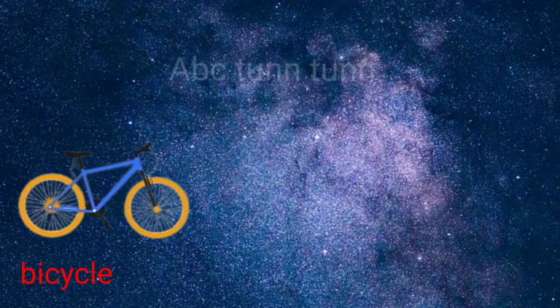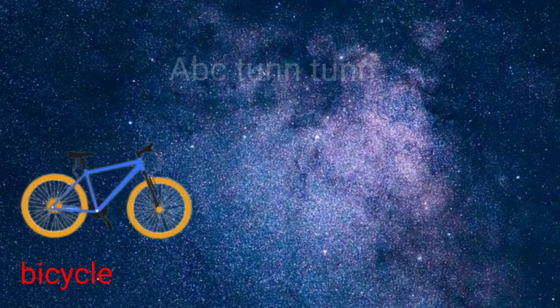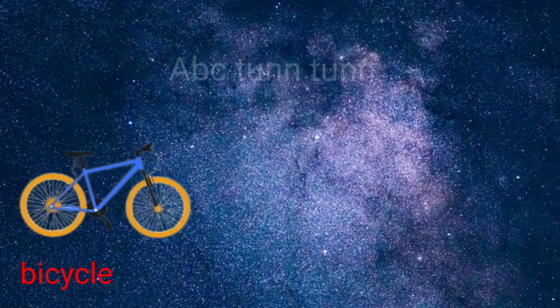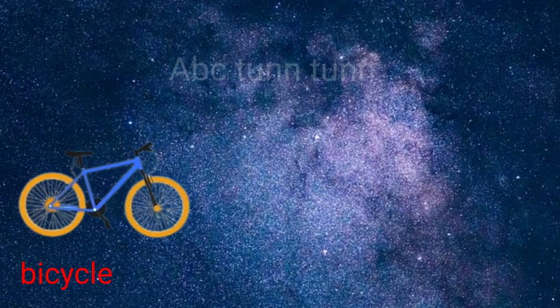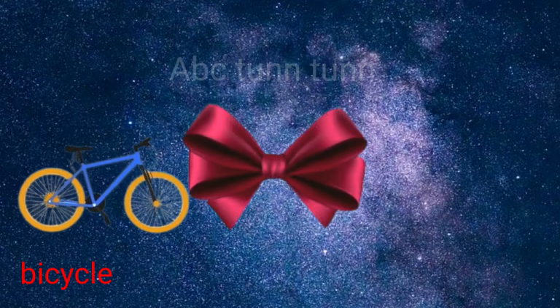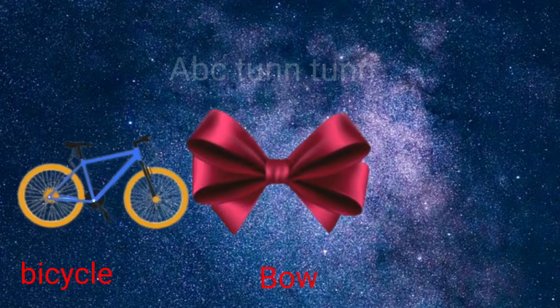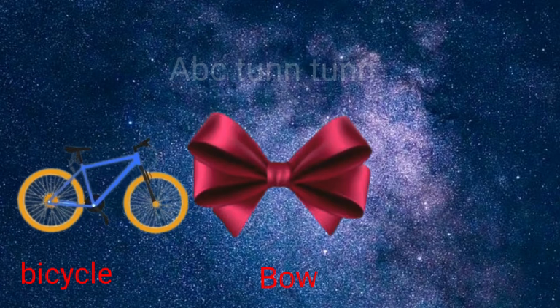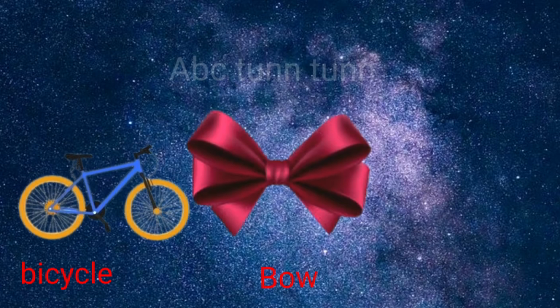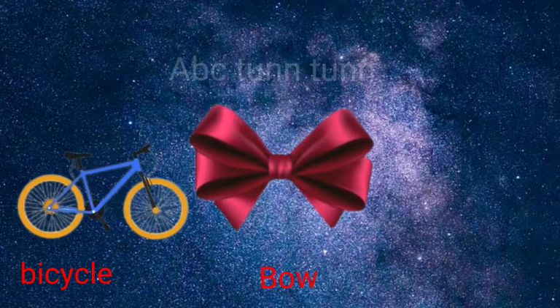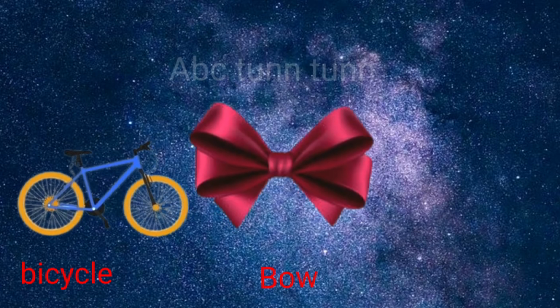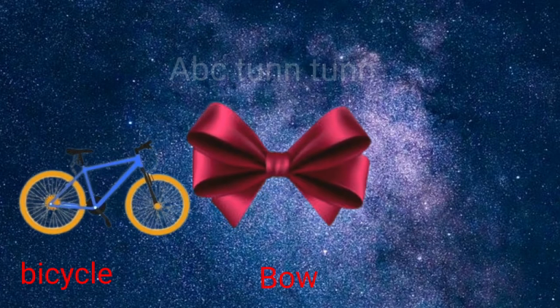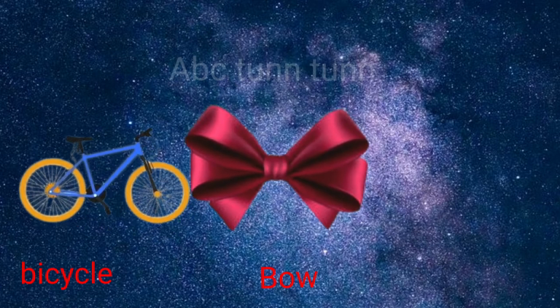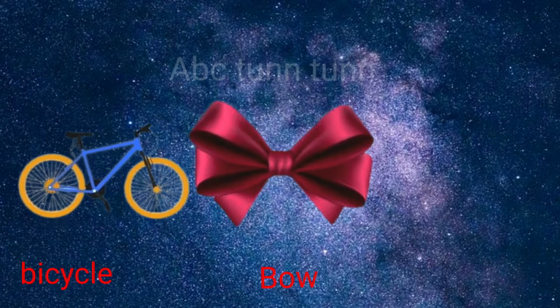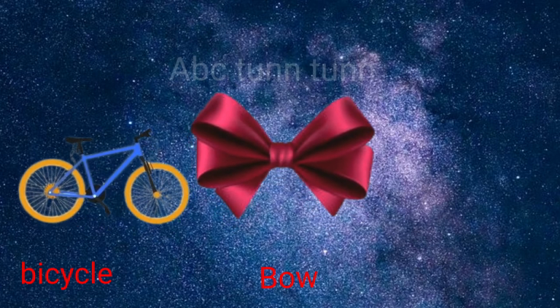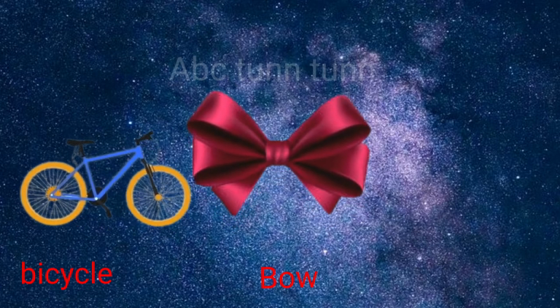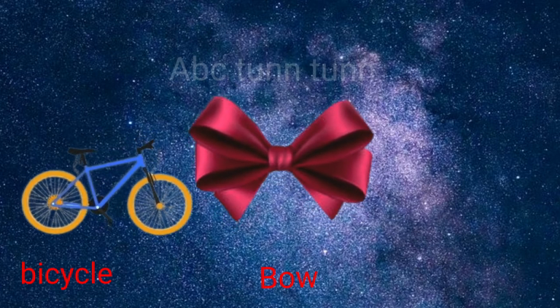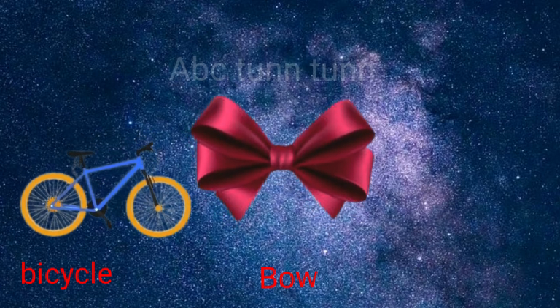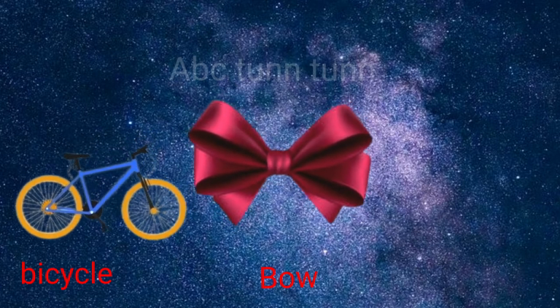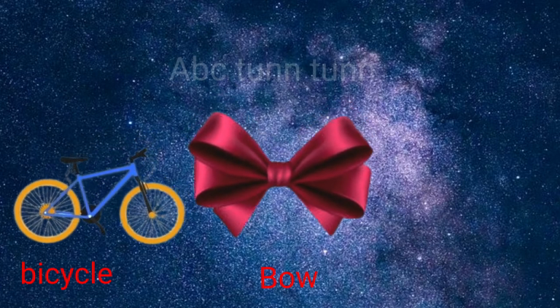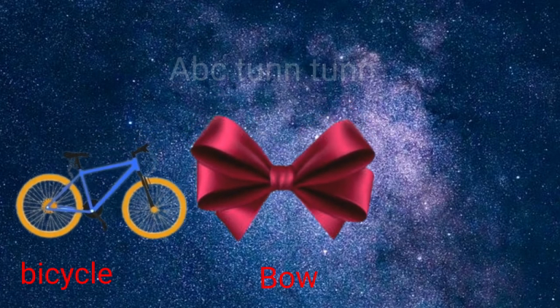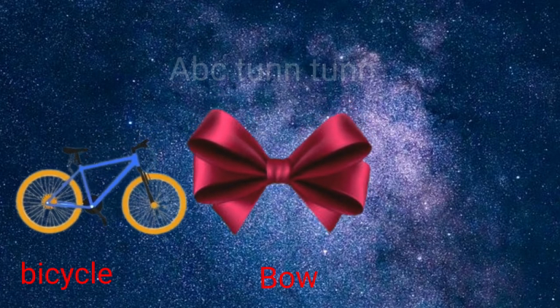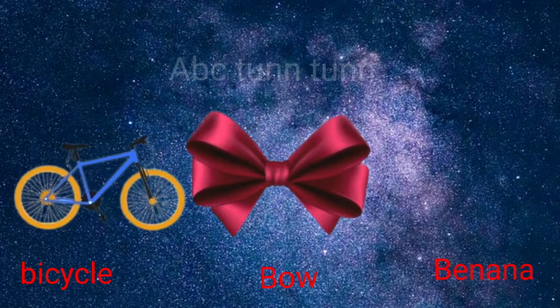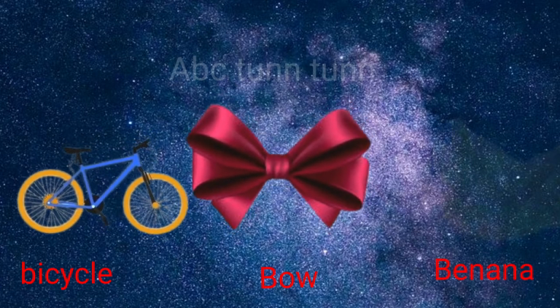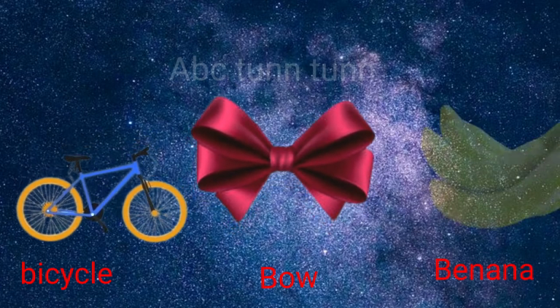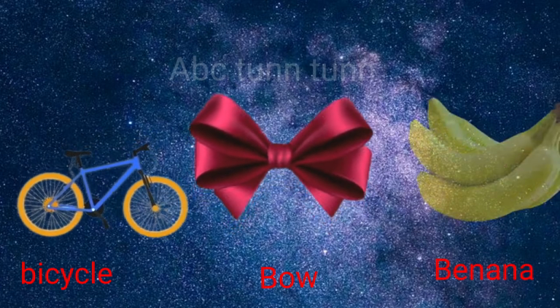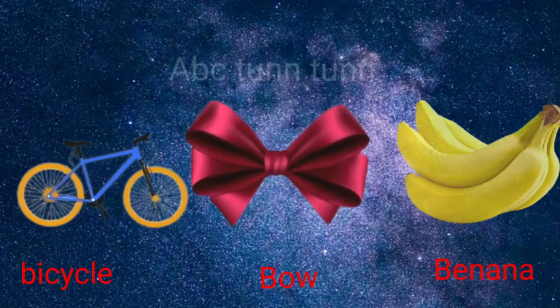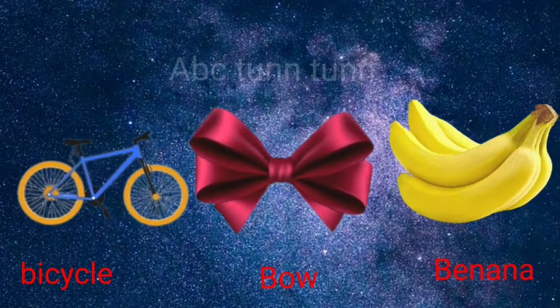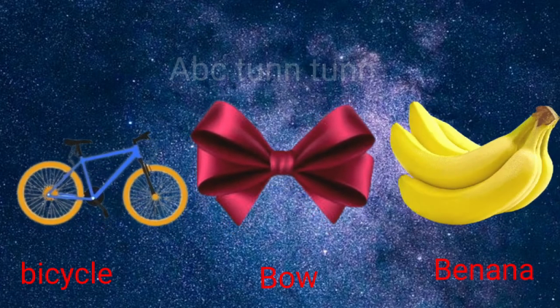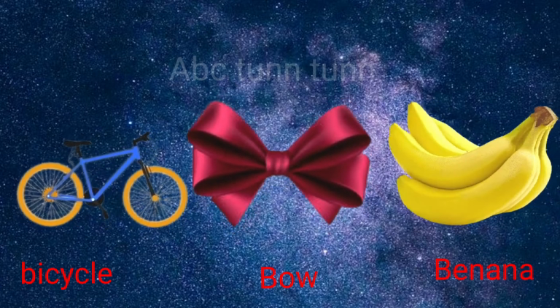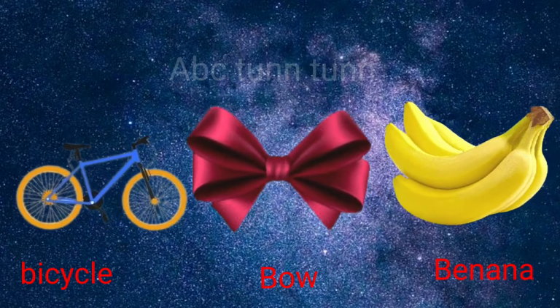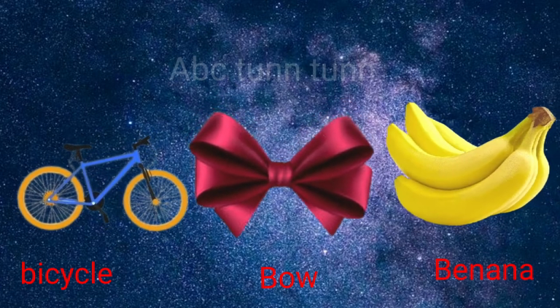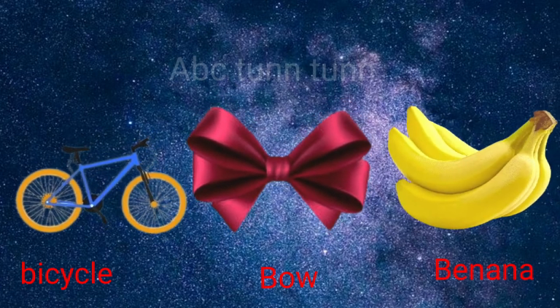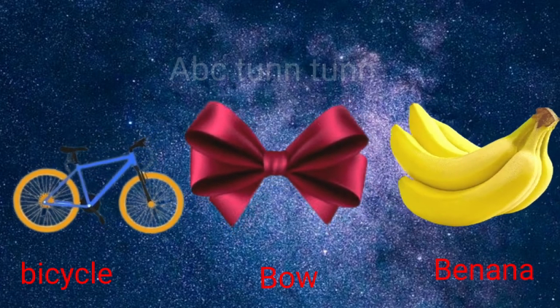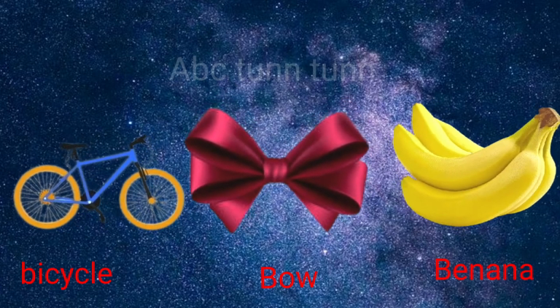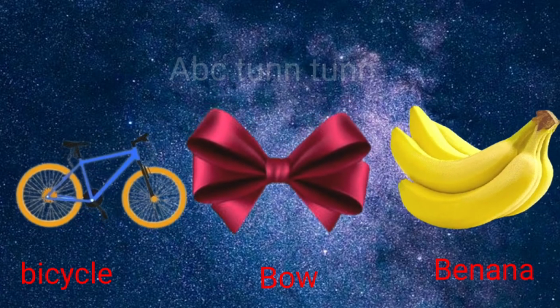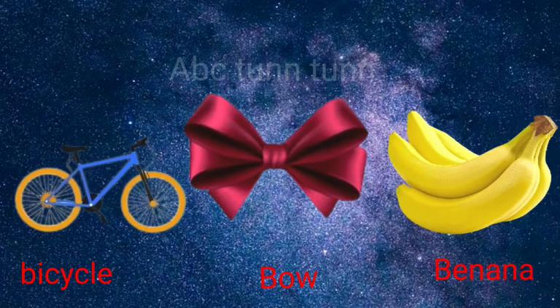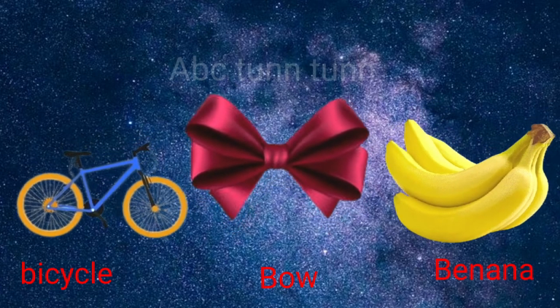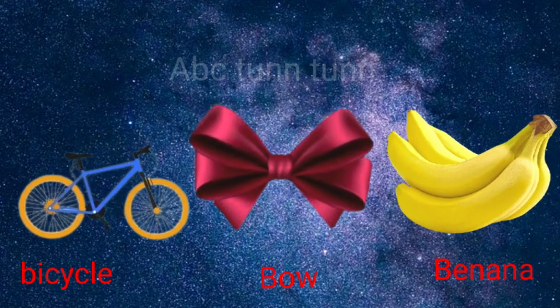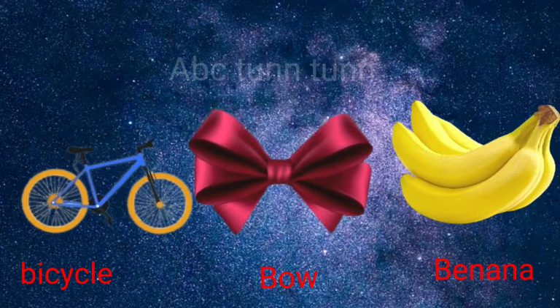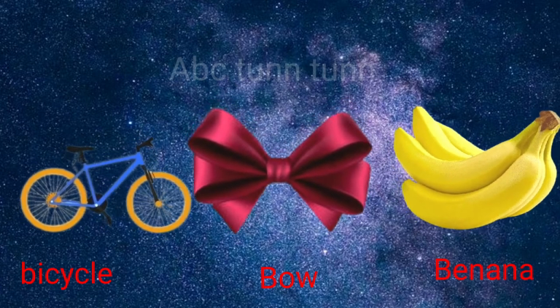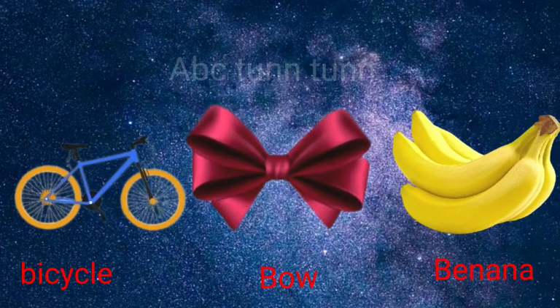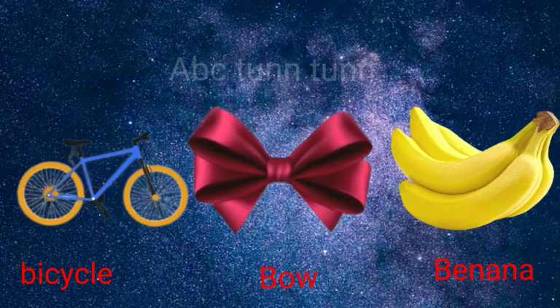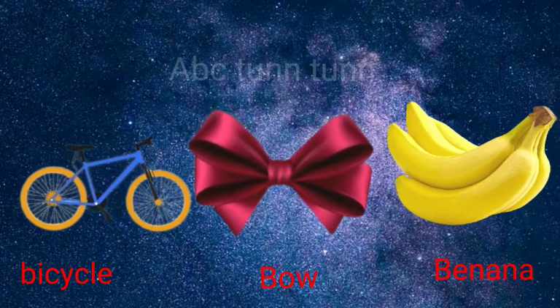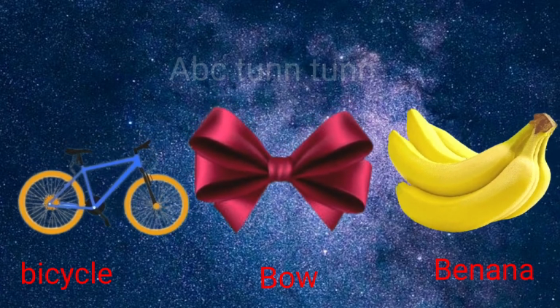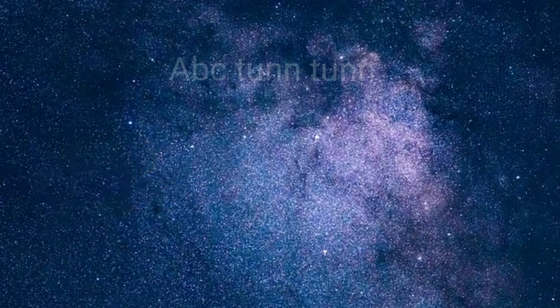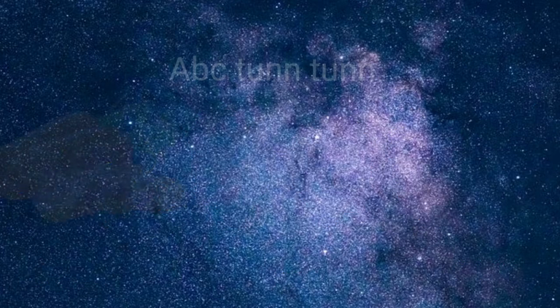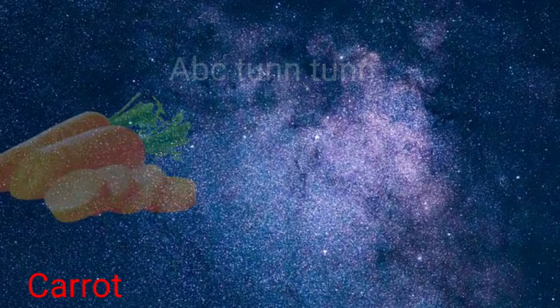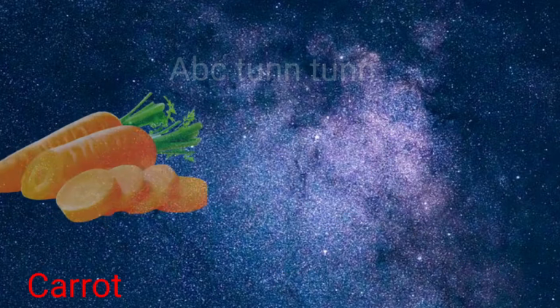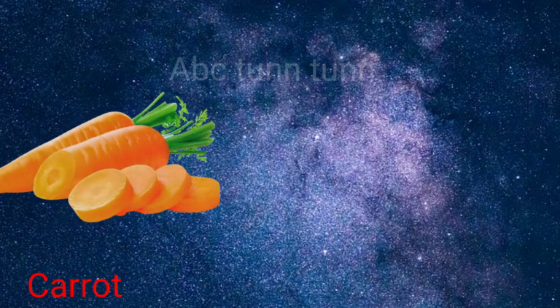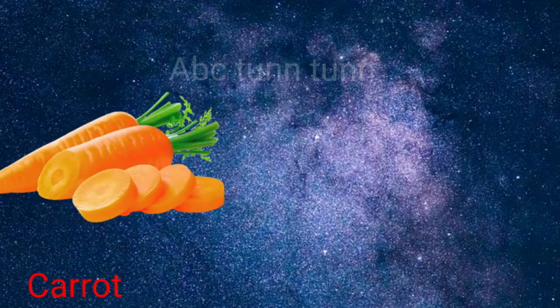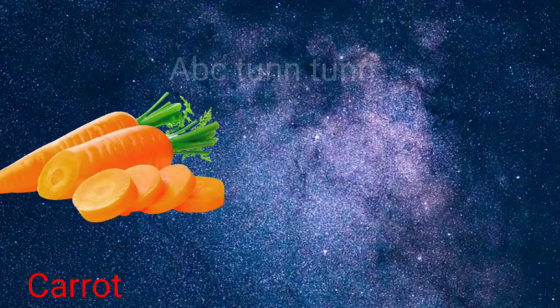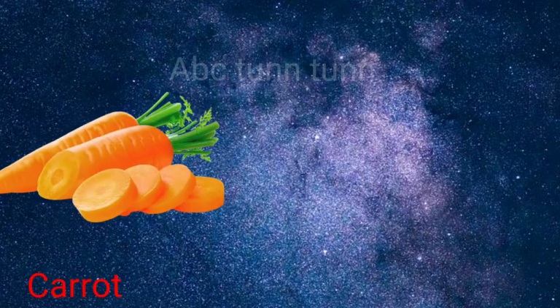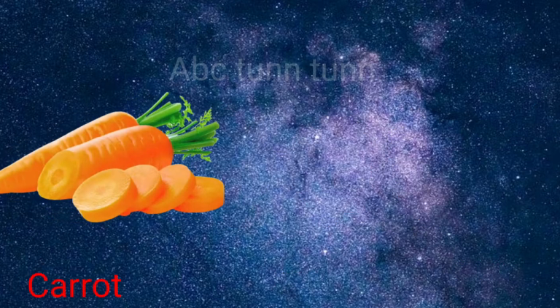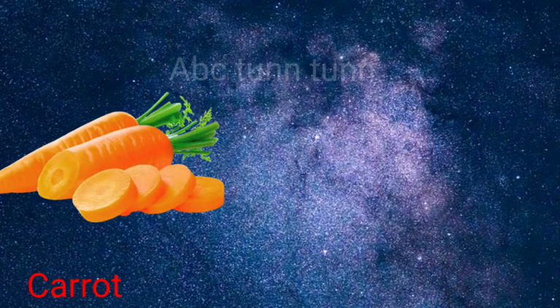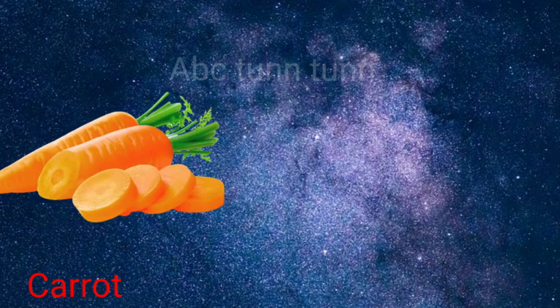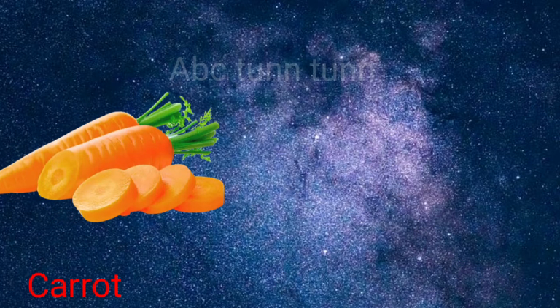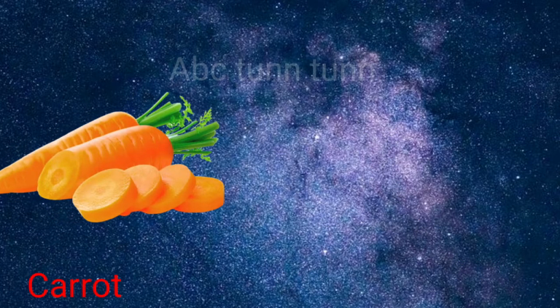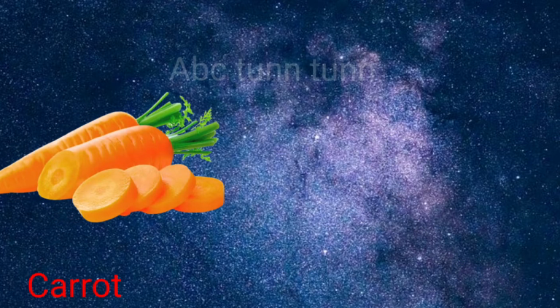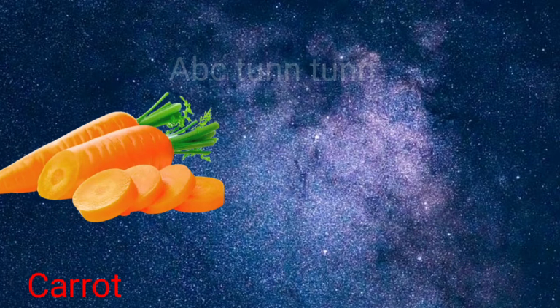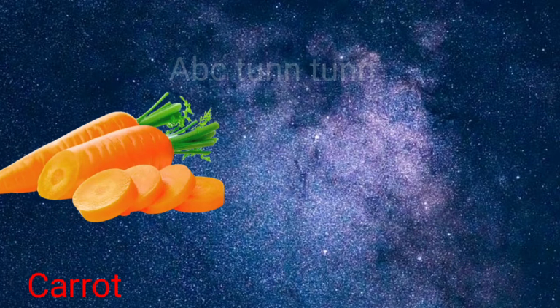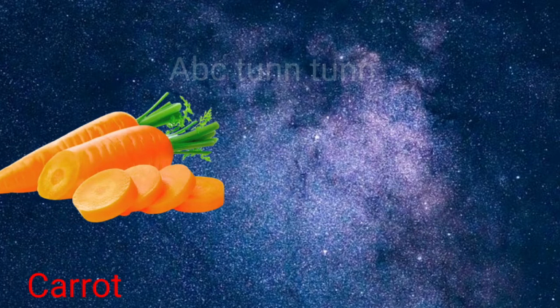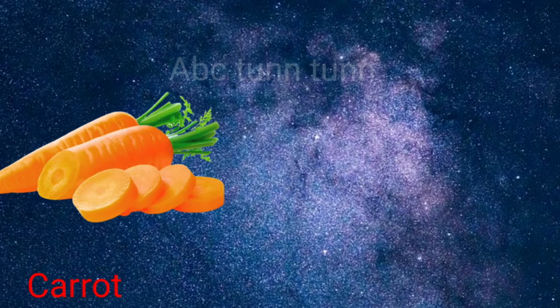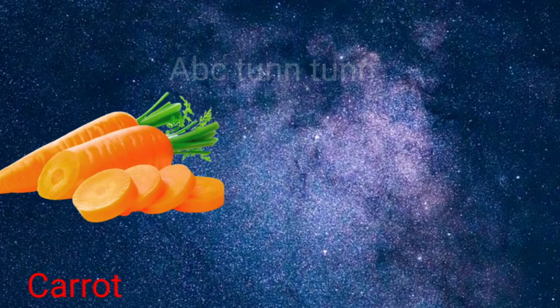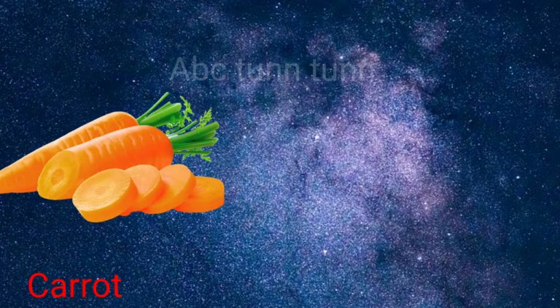B is for bicycle. B is for bow. B is for banana. Buh, buh, buh.